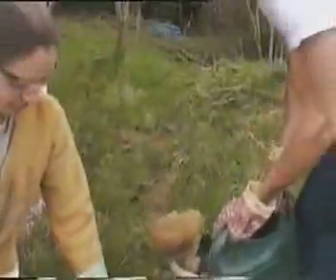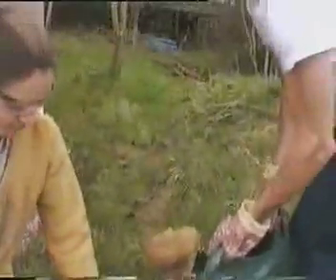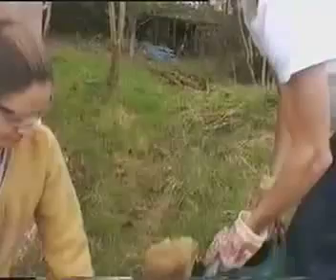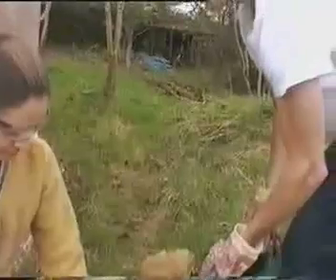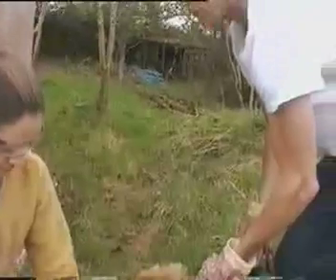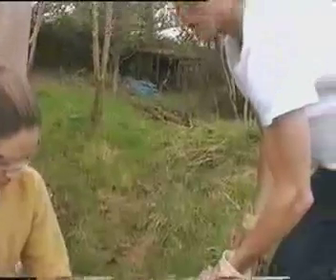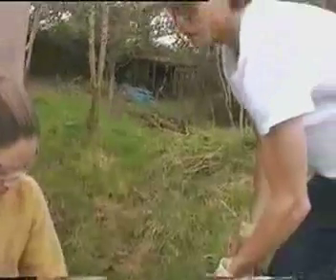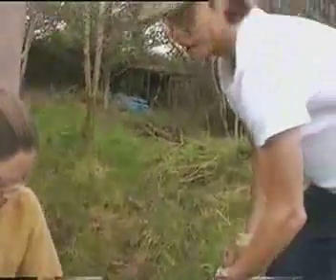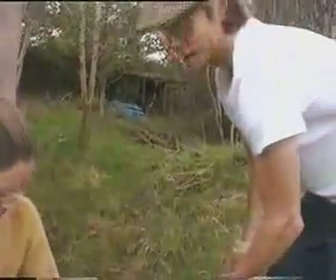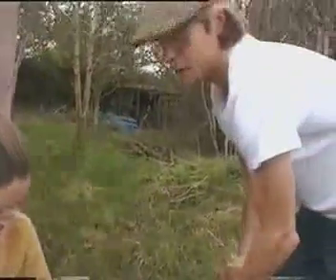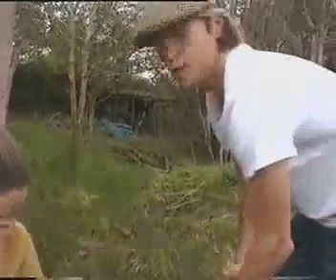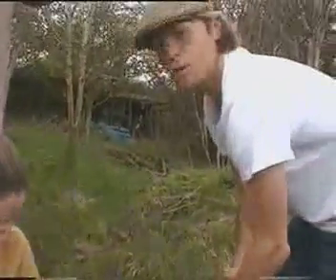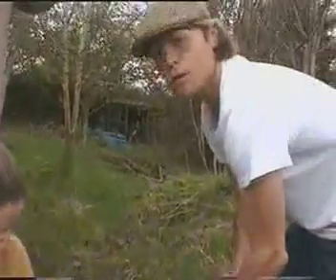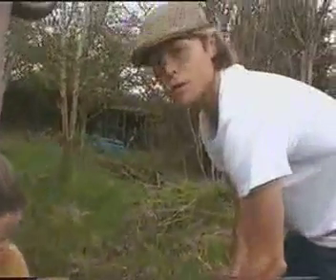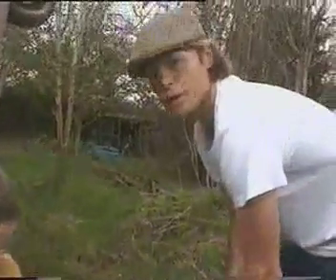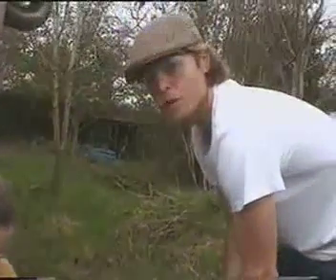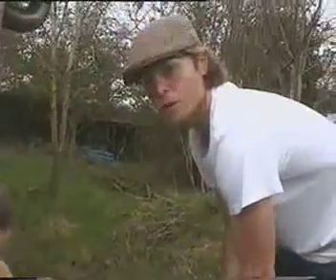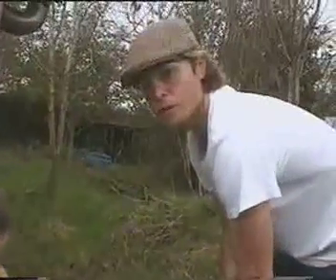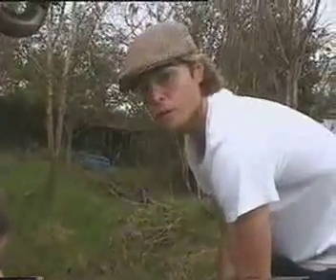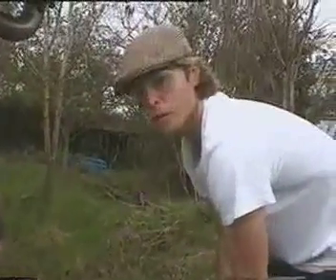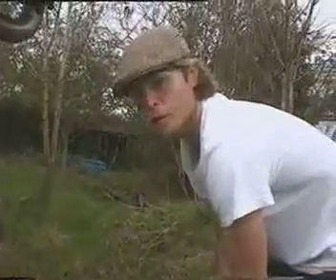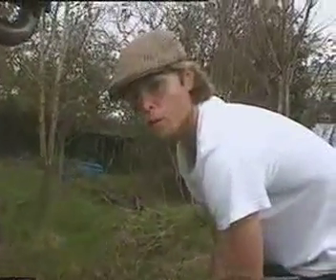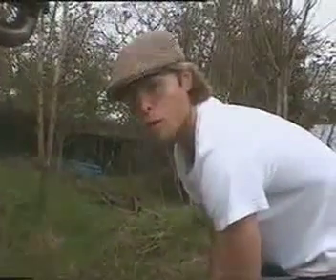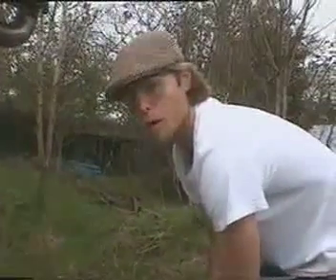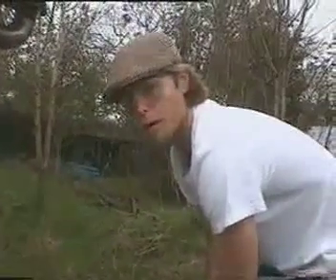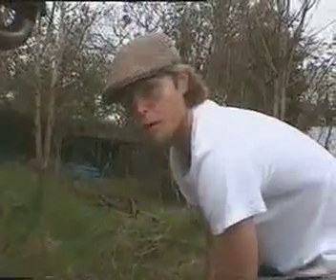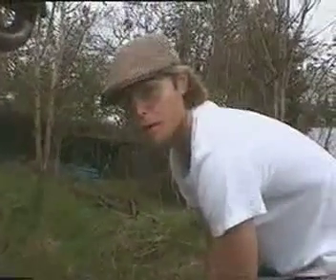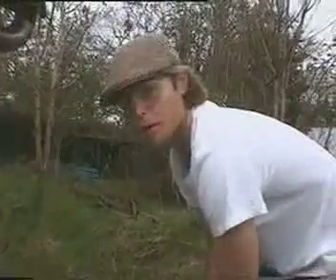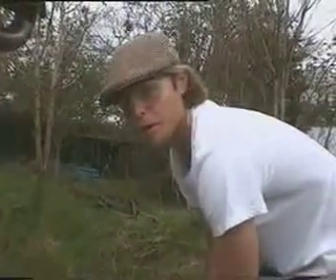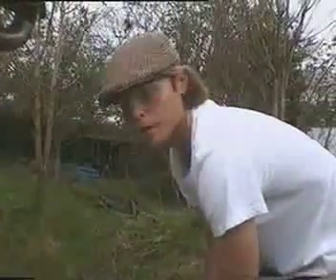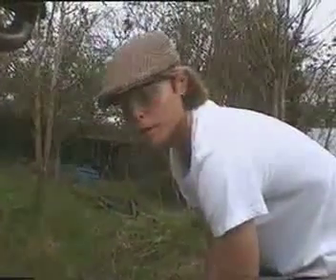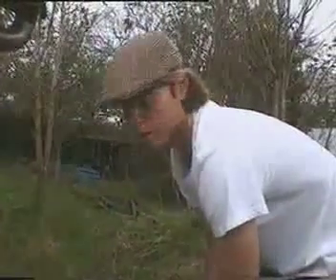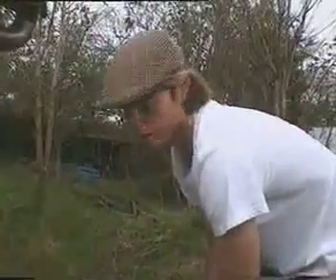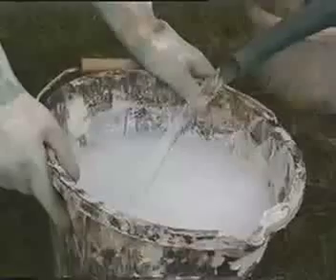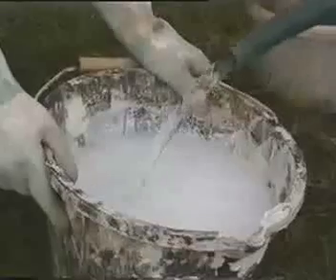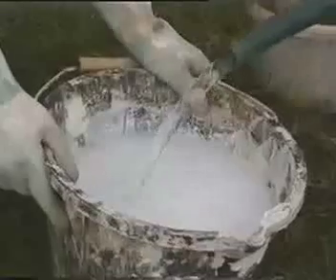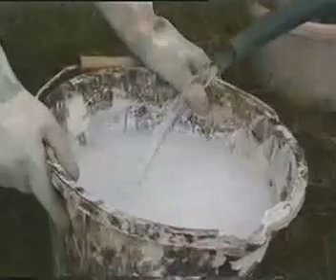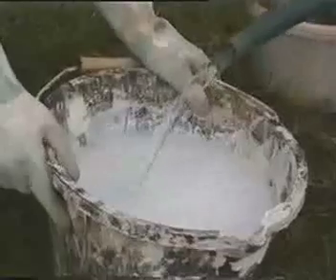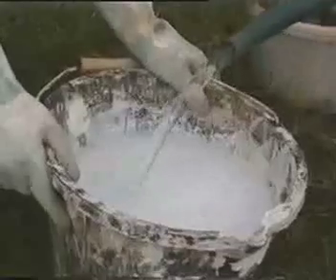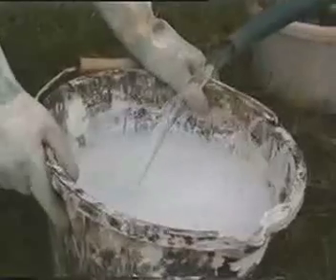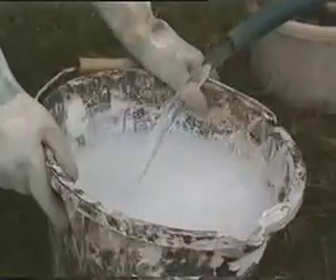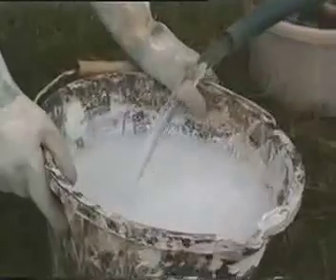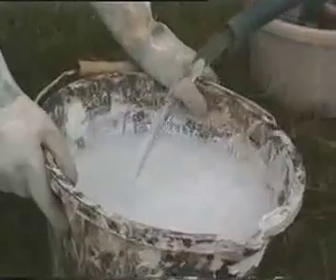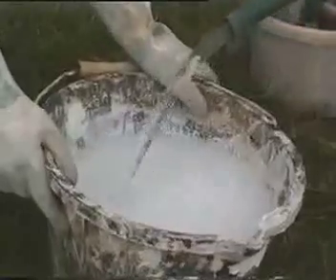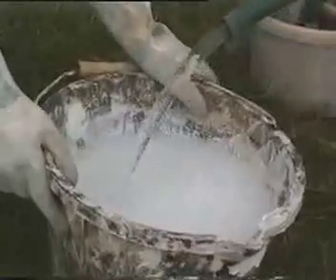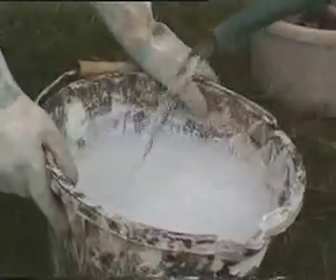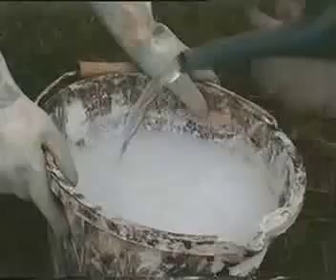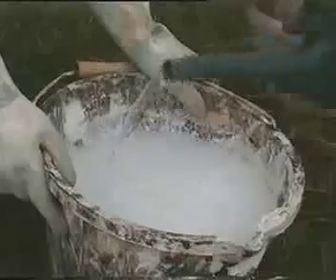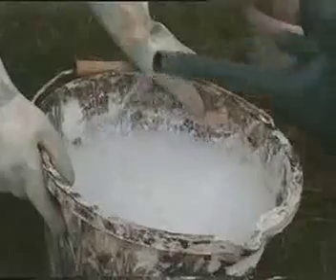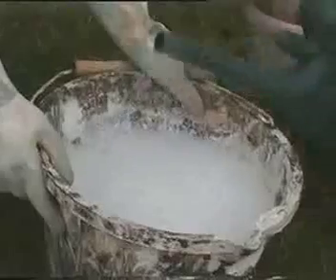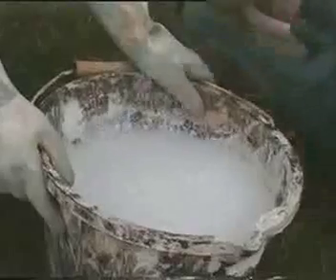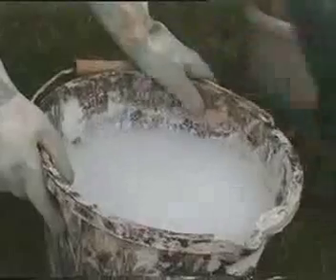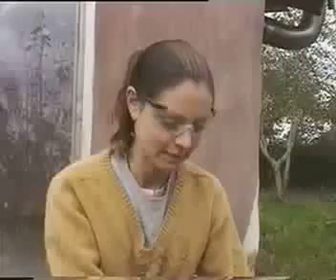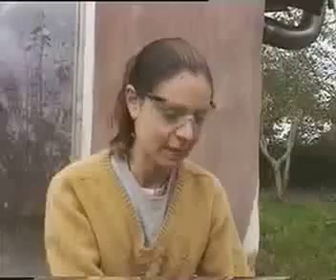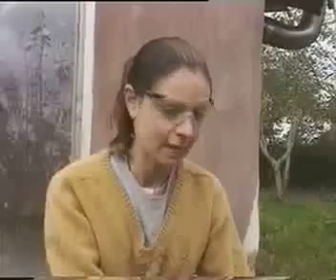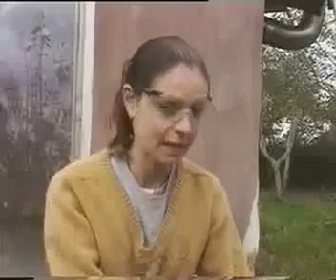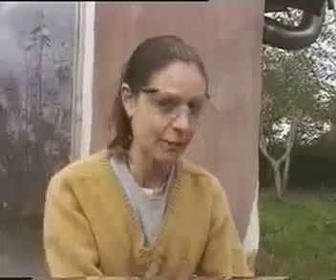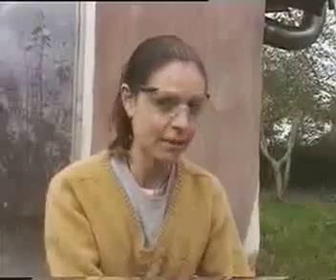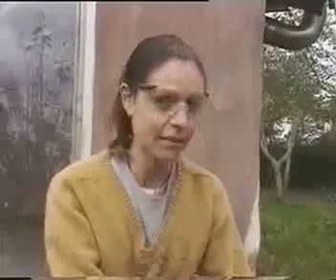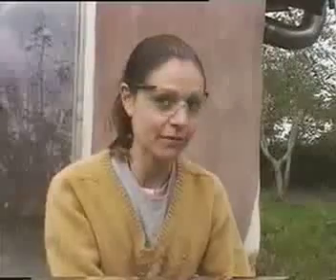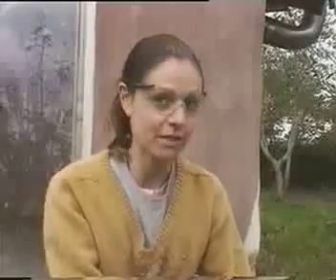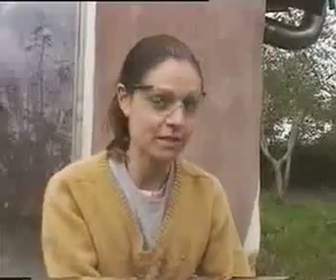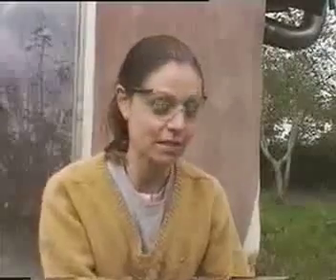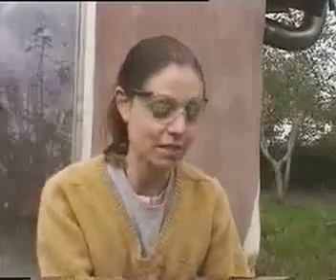At this point we're going to add two-thirds full of water, and now we're going to give it a stir.